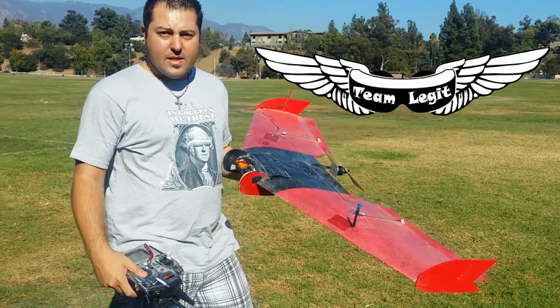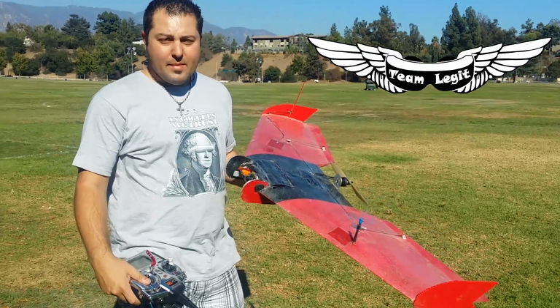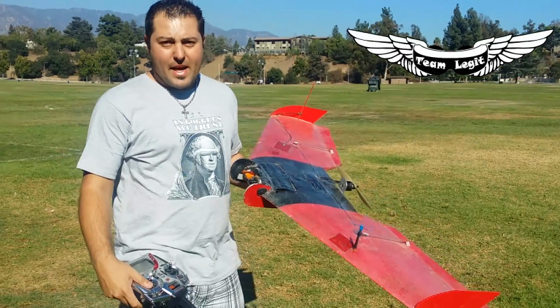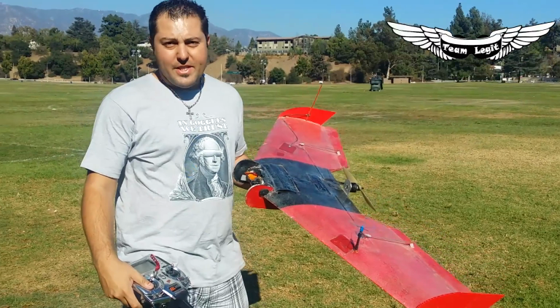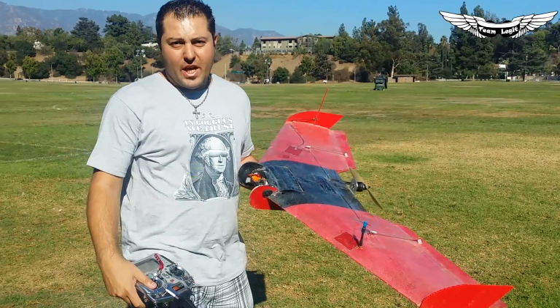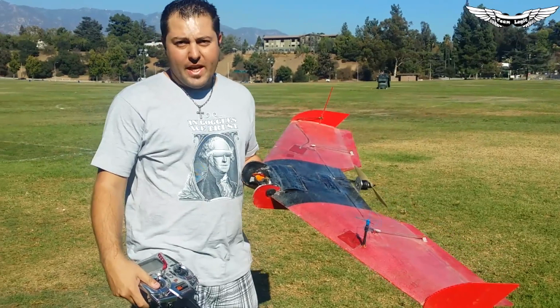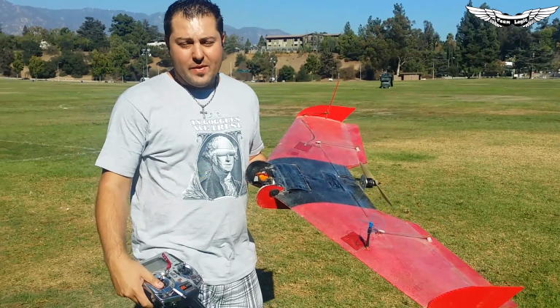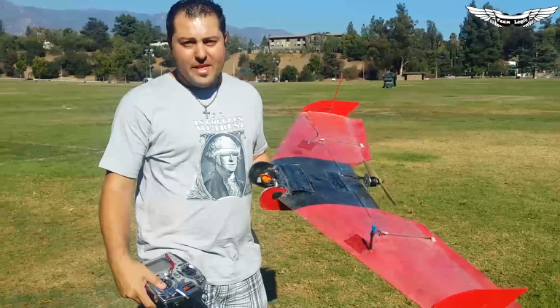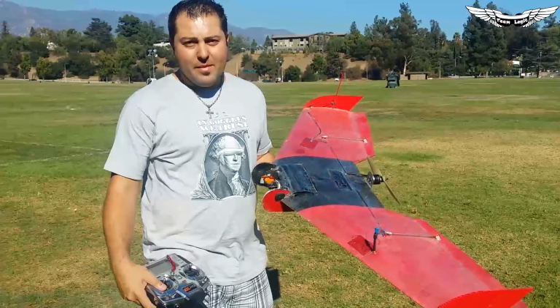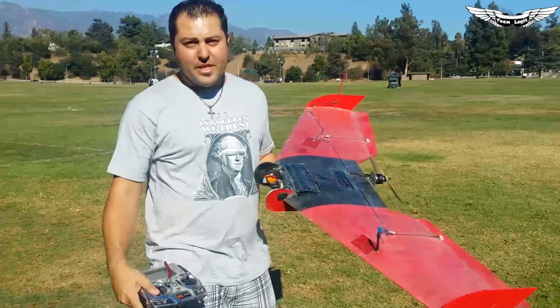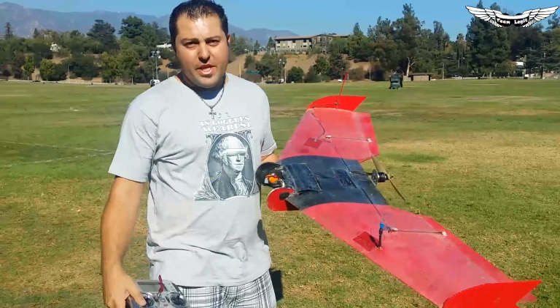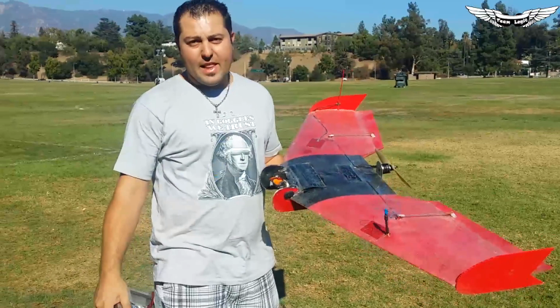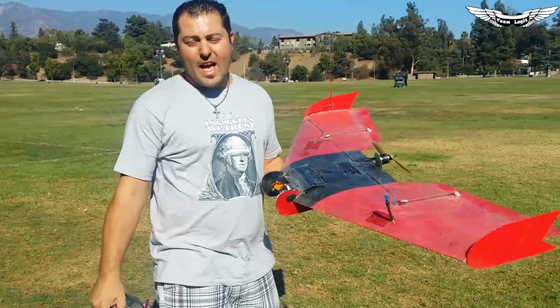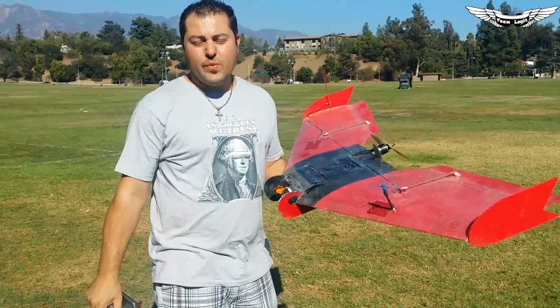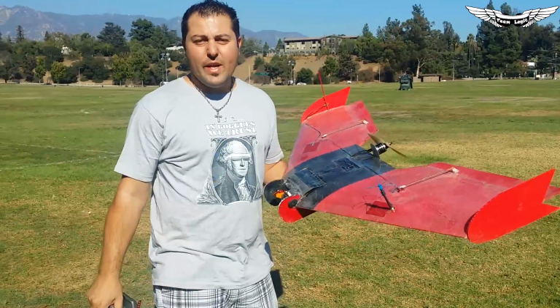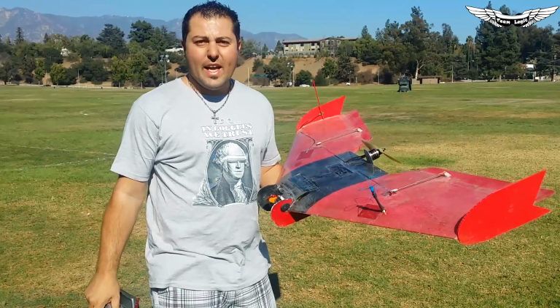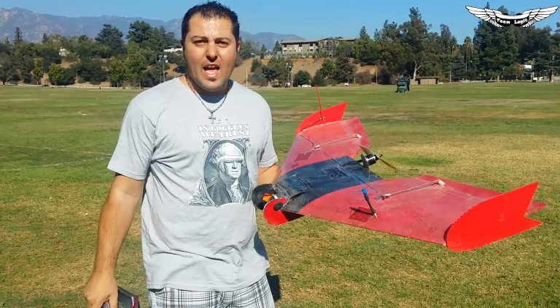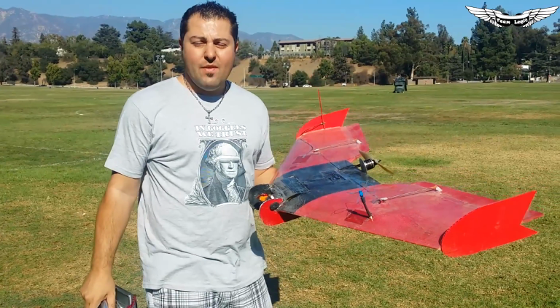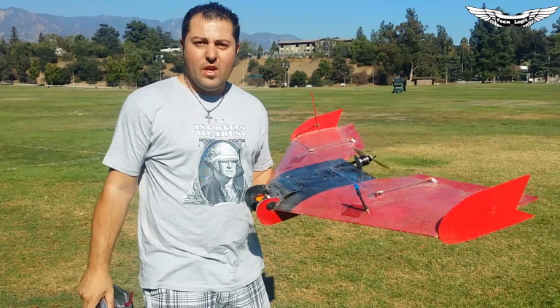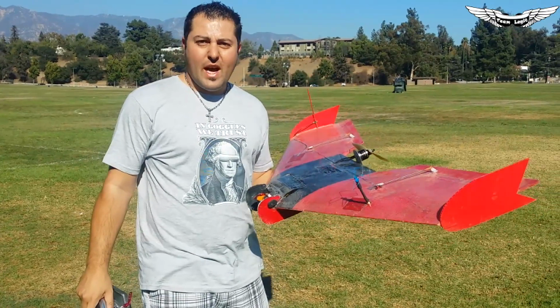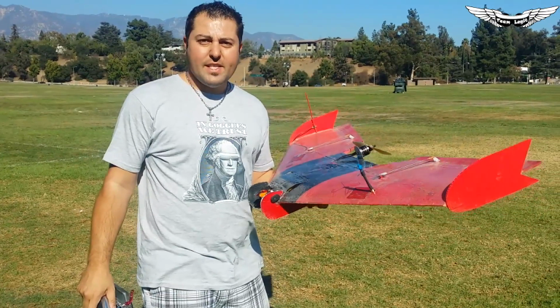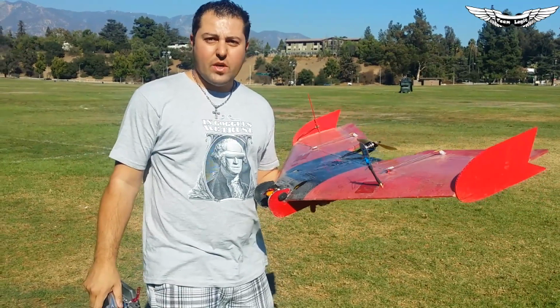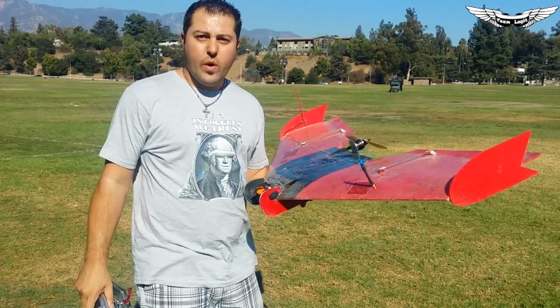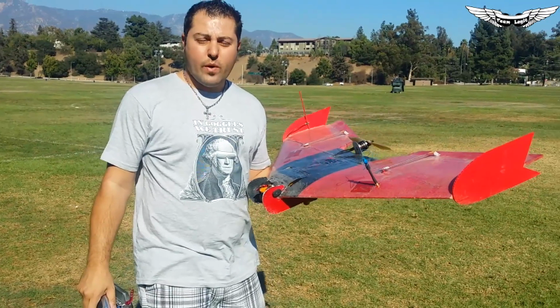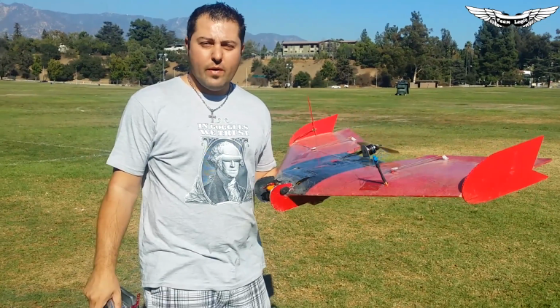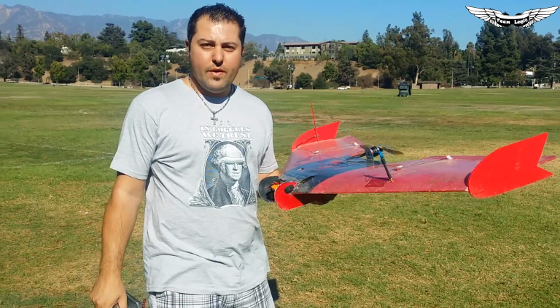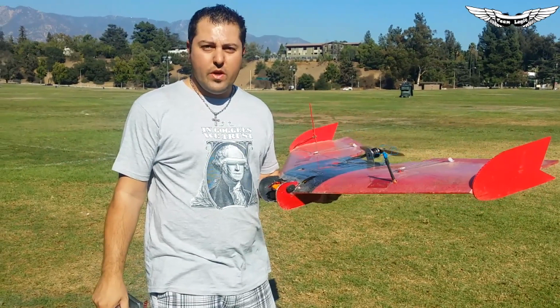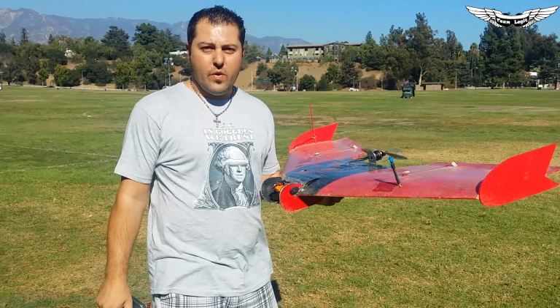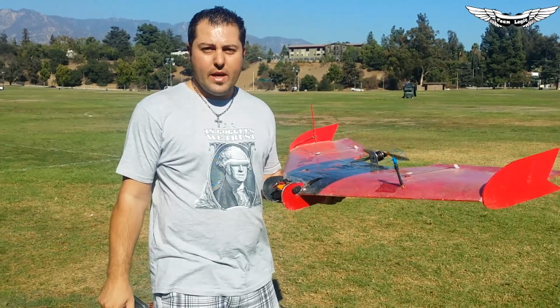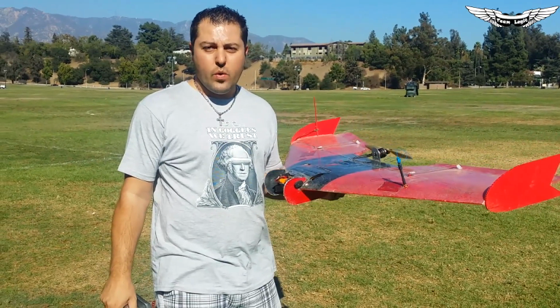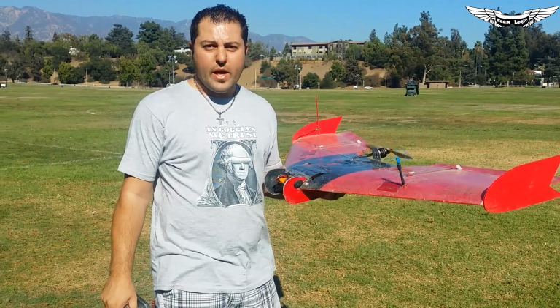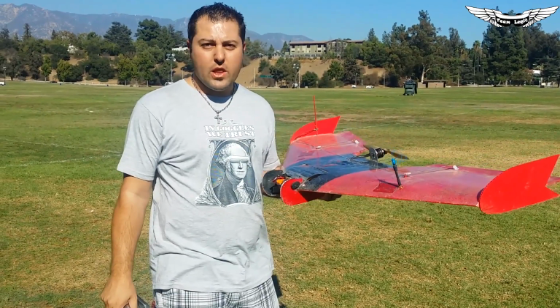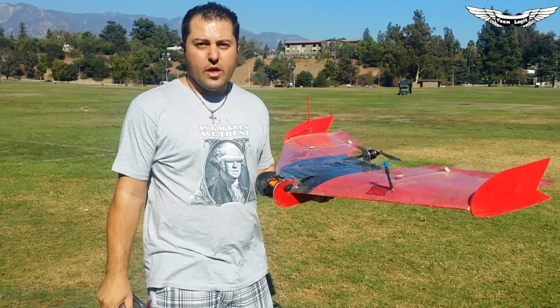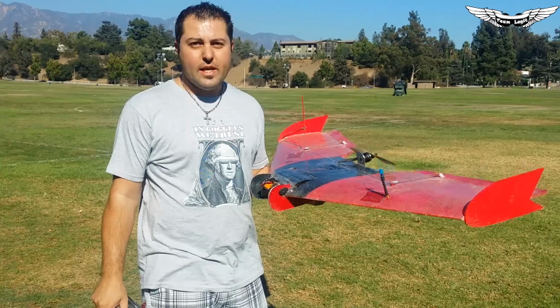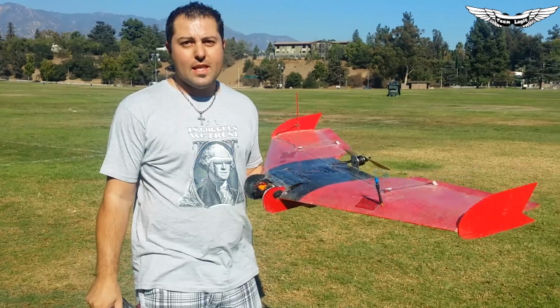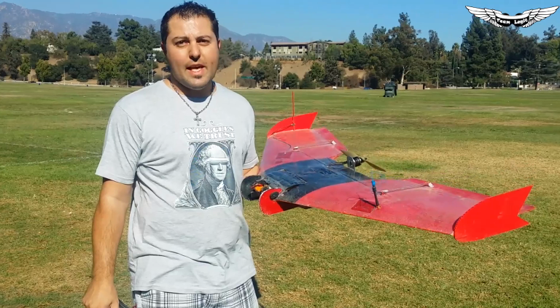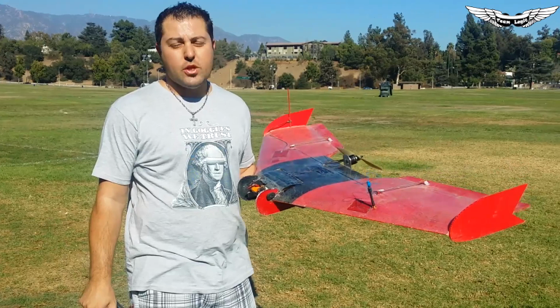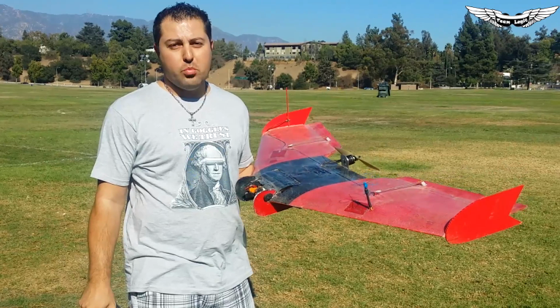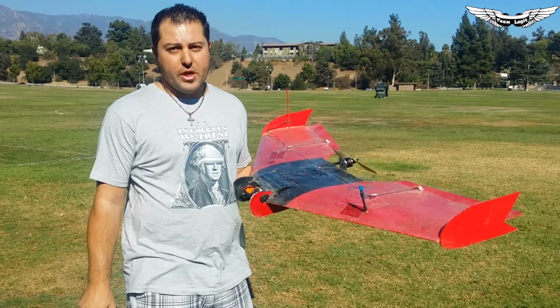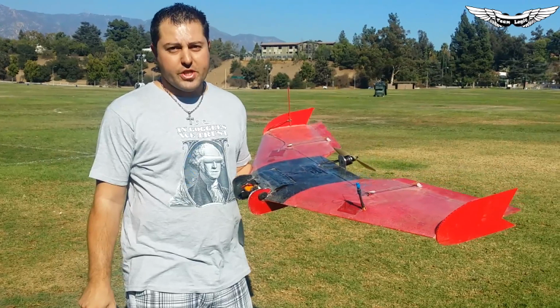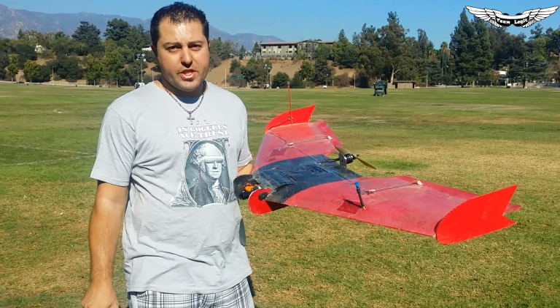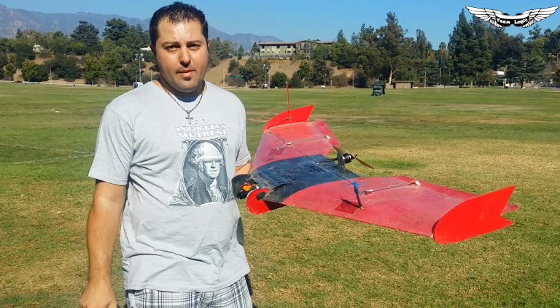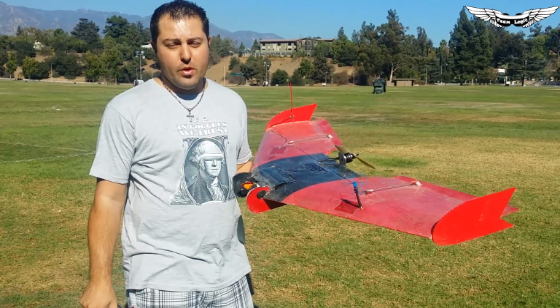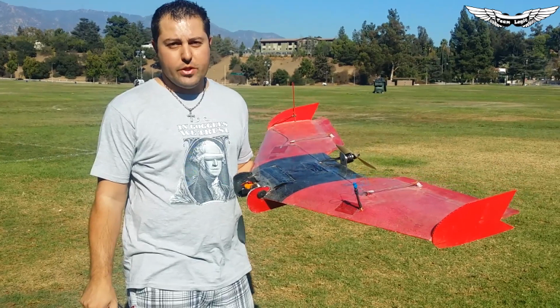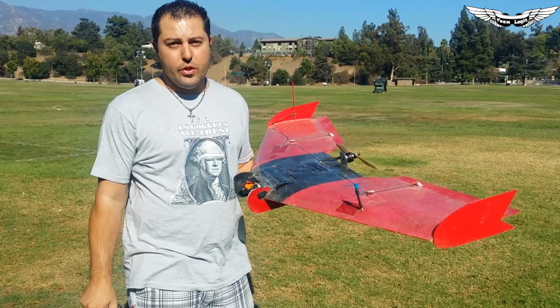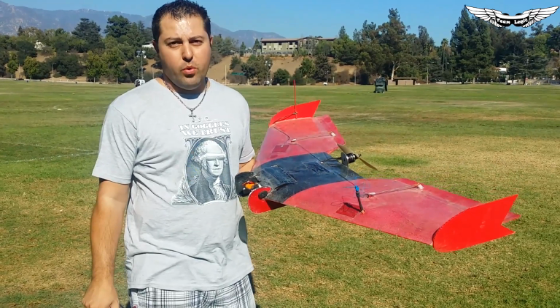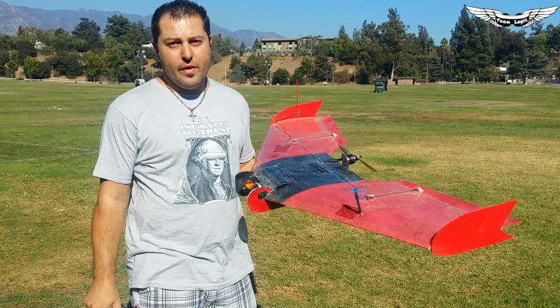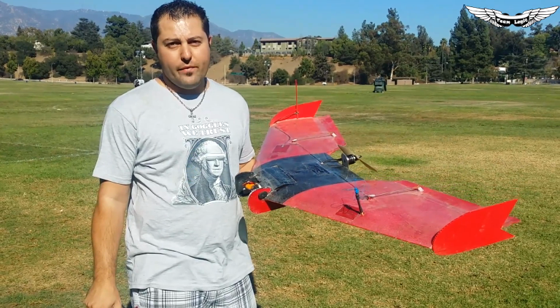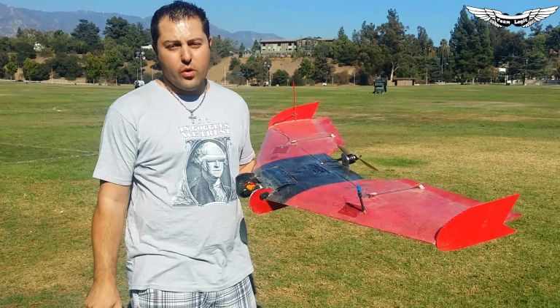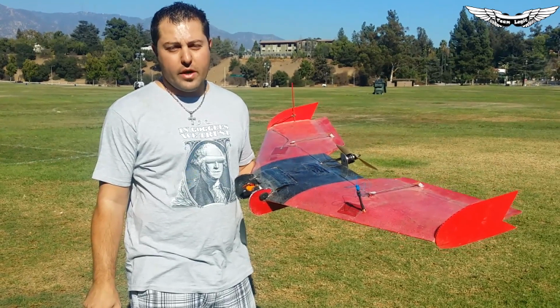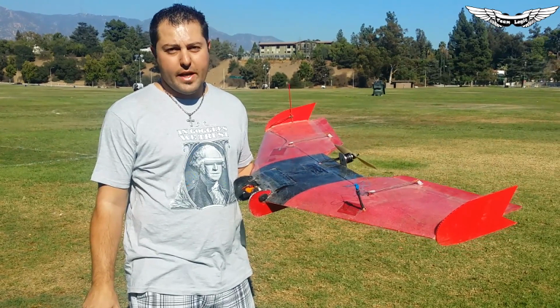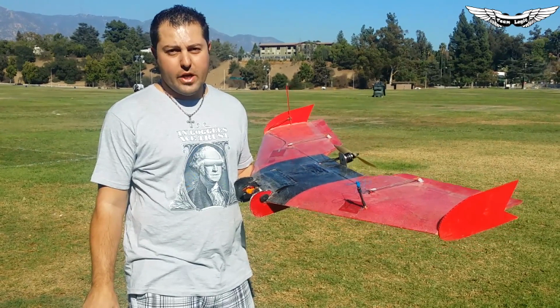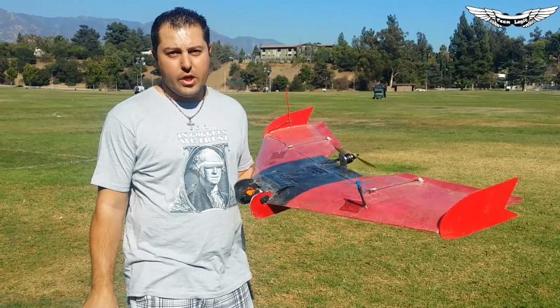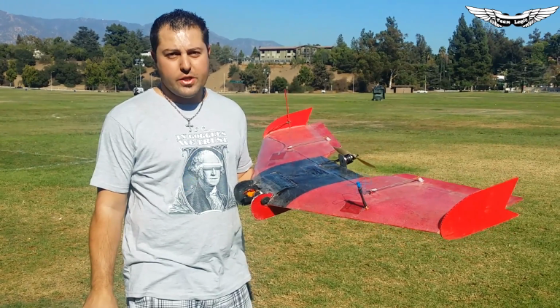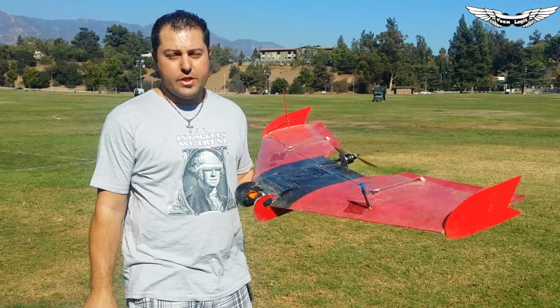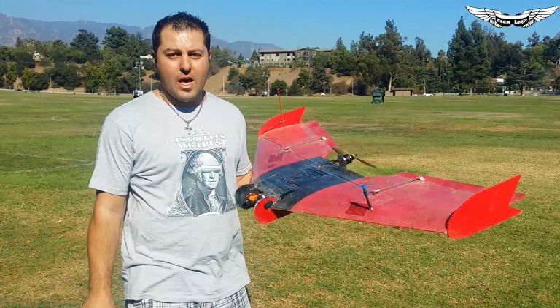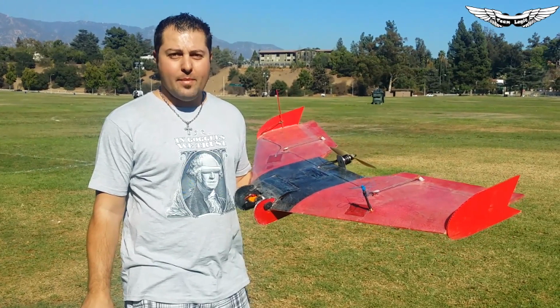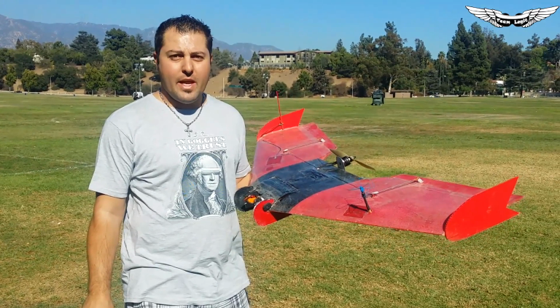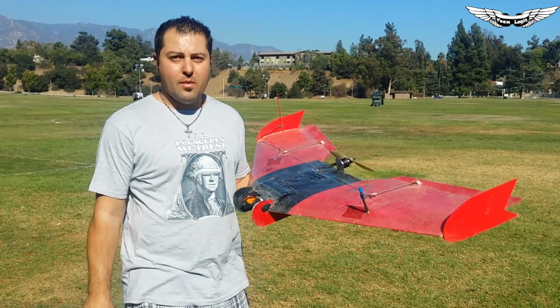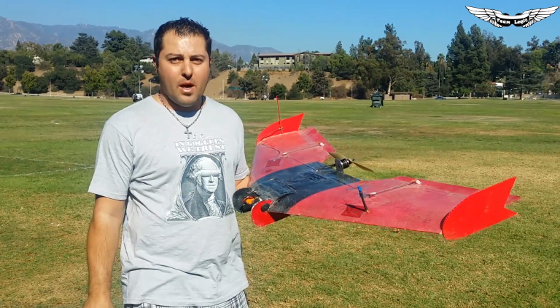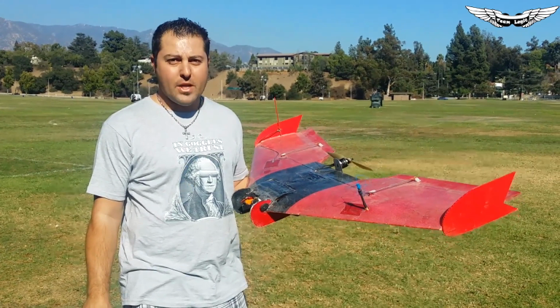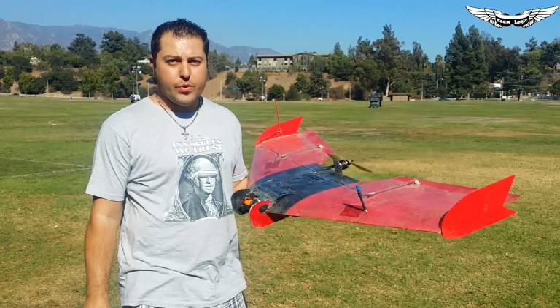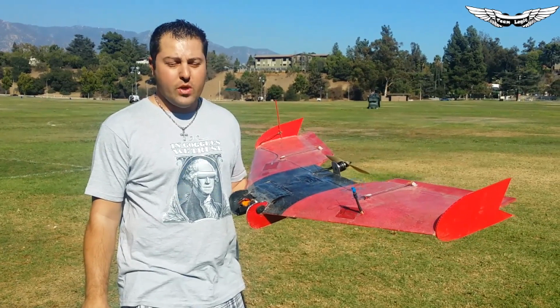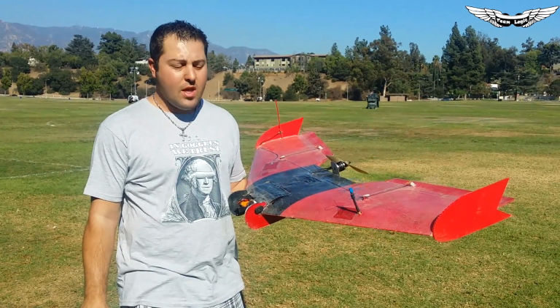What's up guys? John here with Team Legit. Last week I gave you guys a quick review and a quick look at the Laser Brushless Gimbal 2.4 GHz Dominator module.